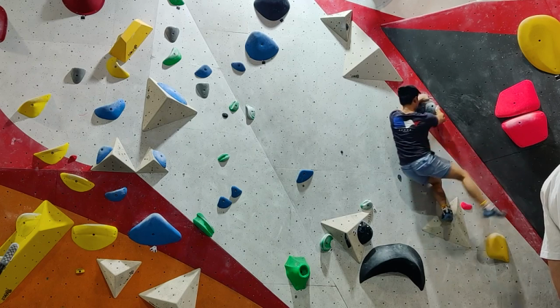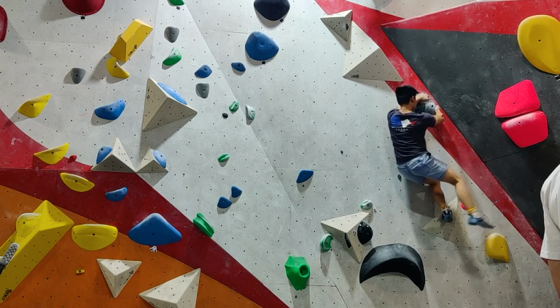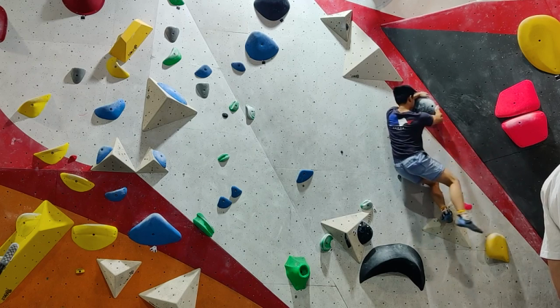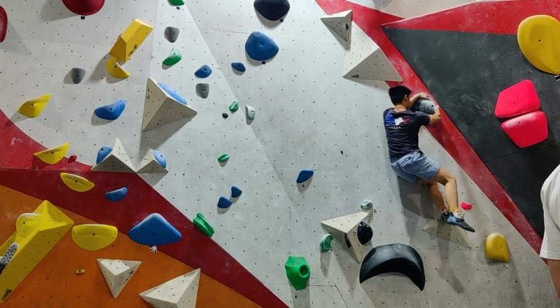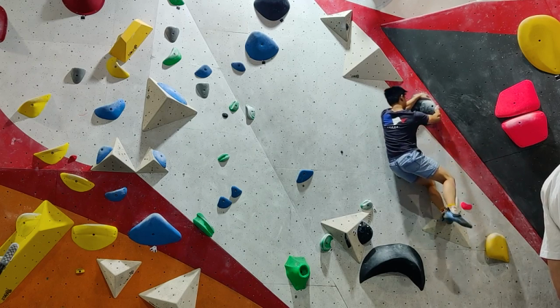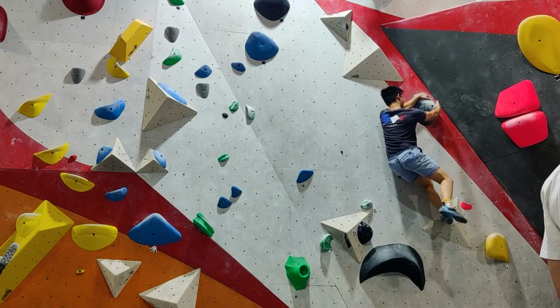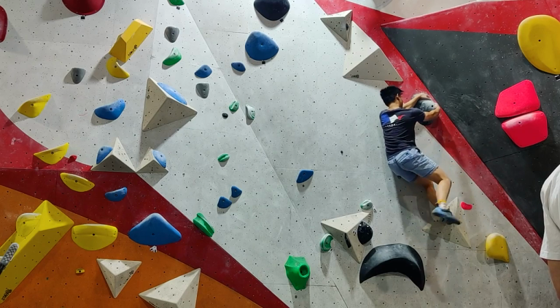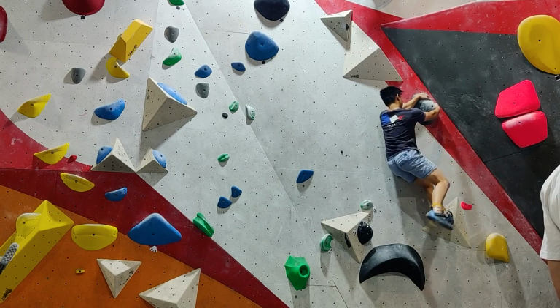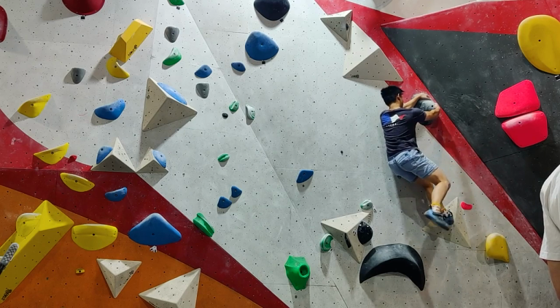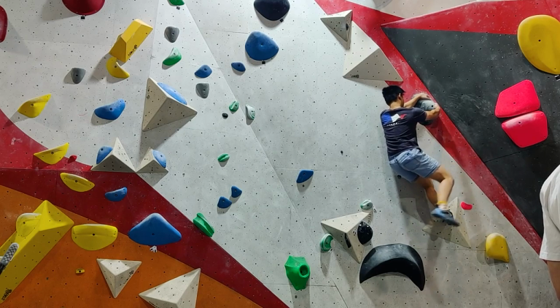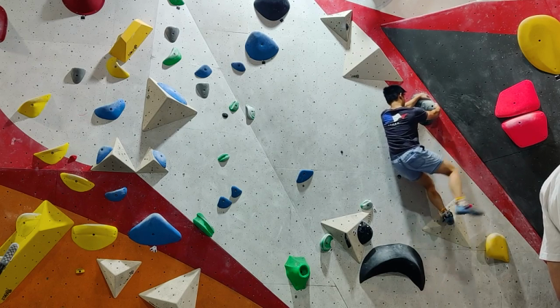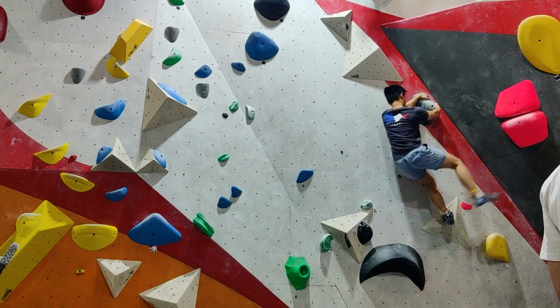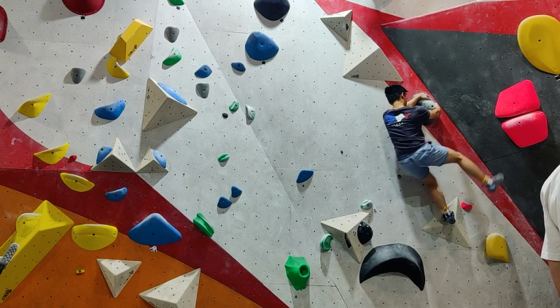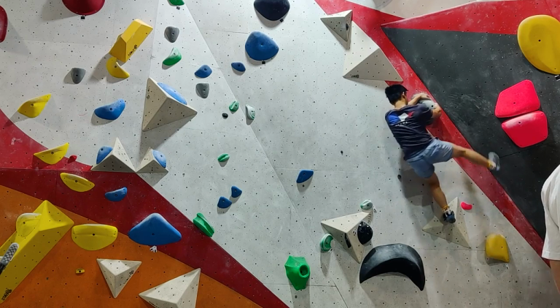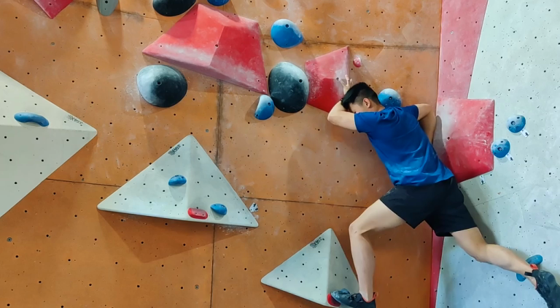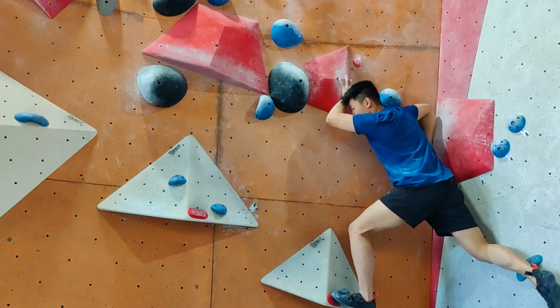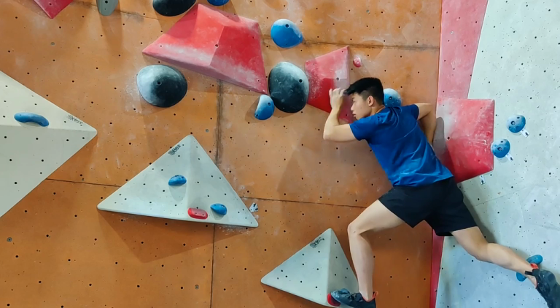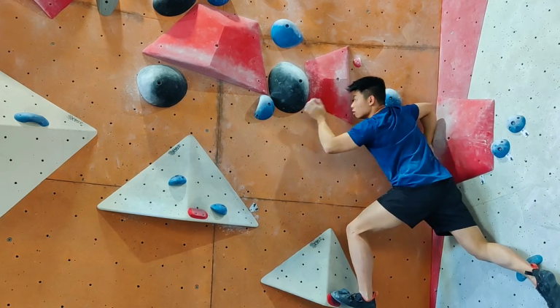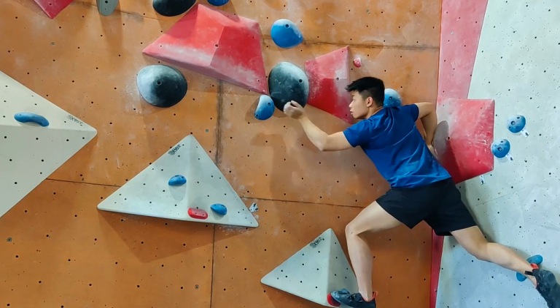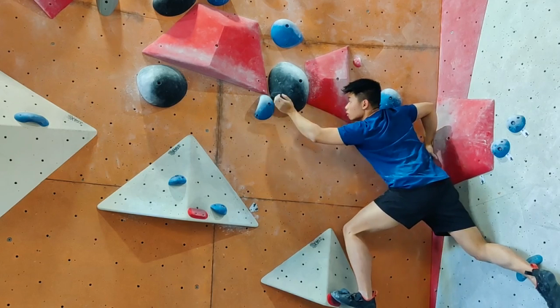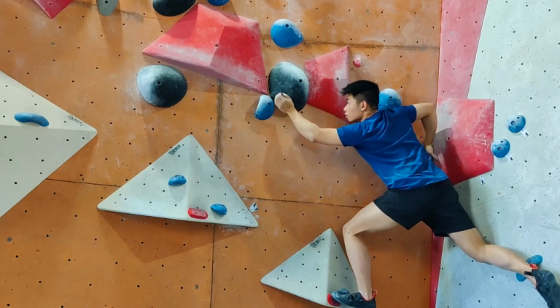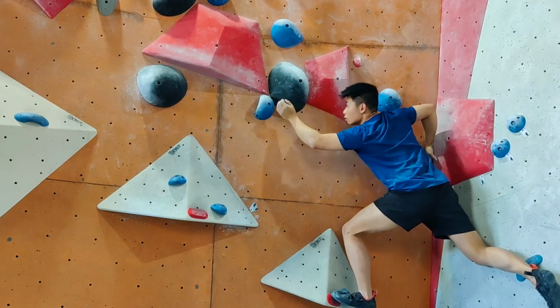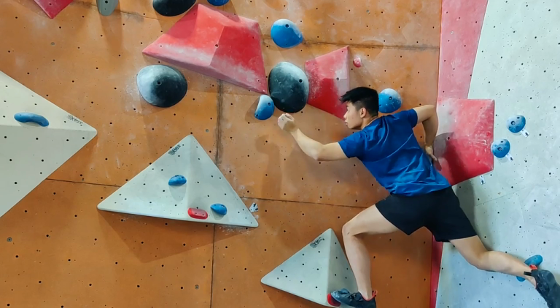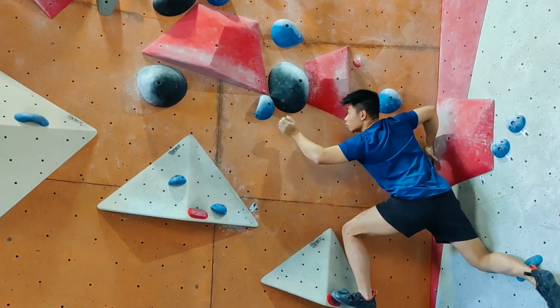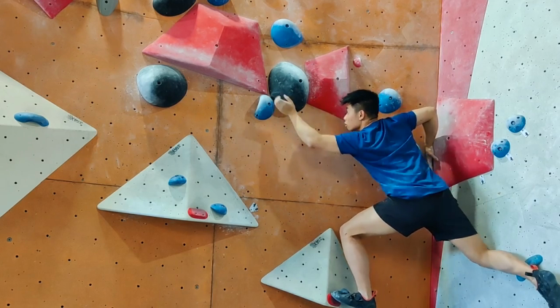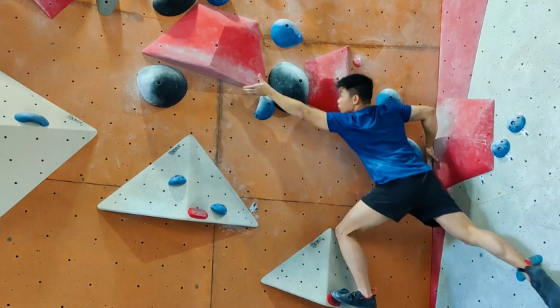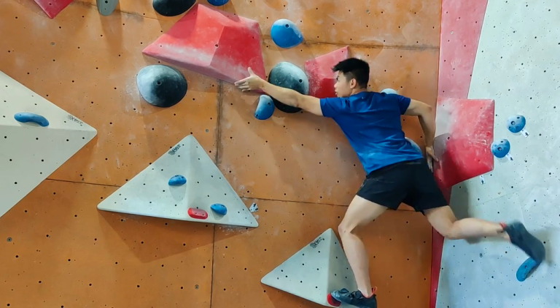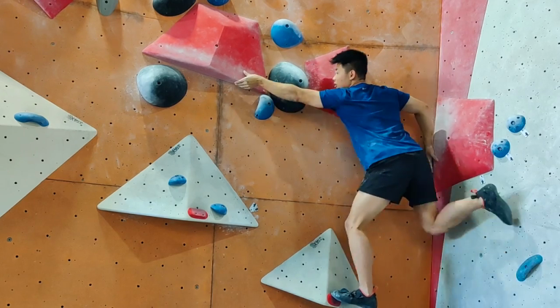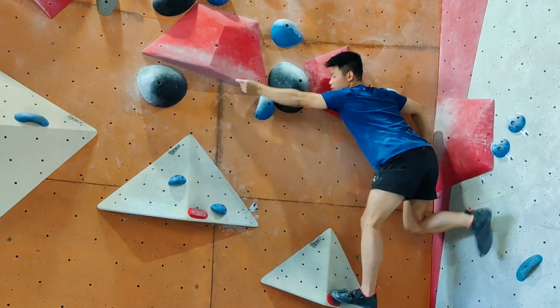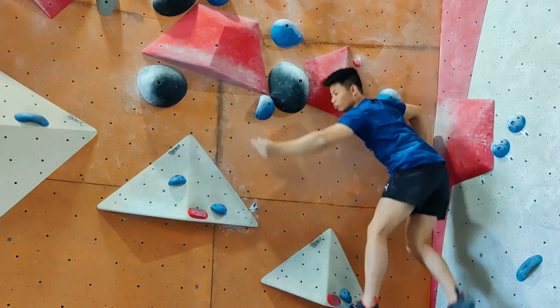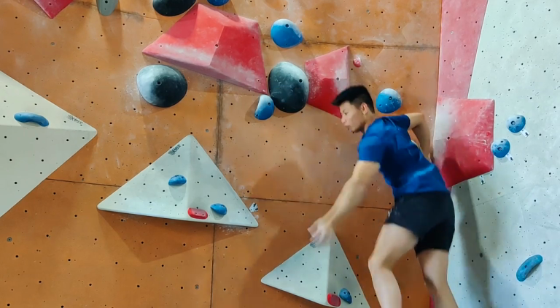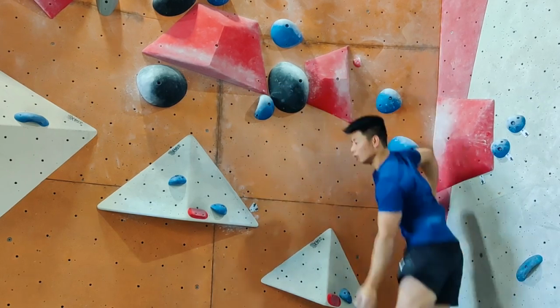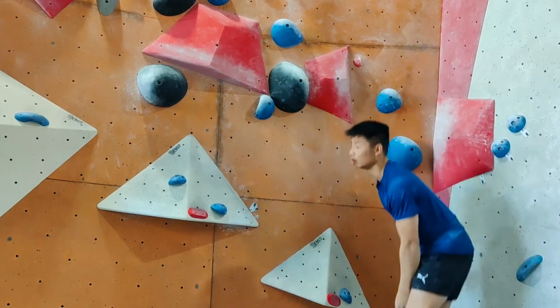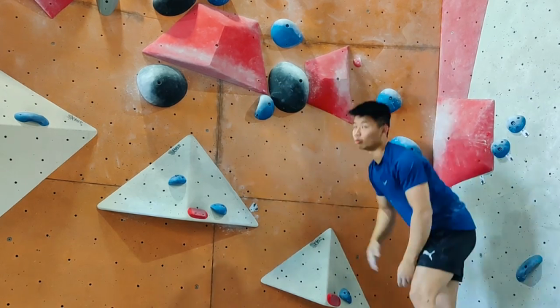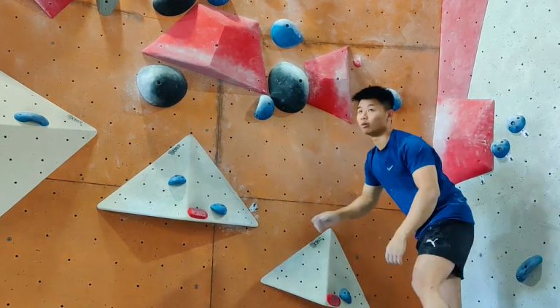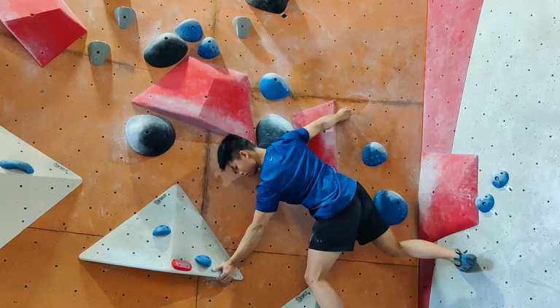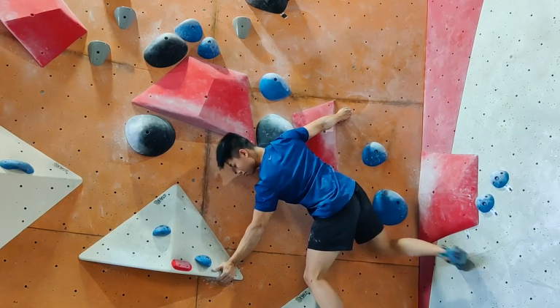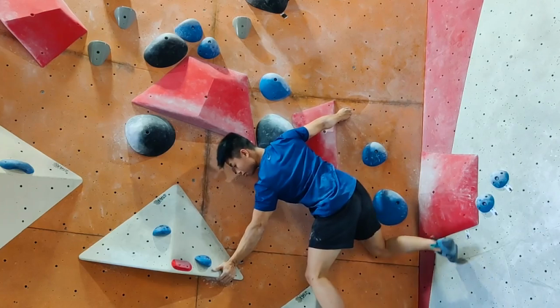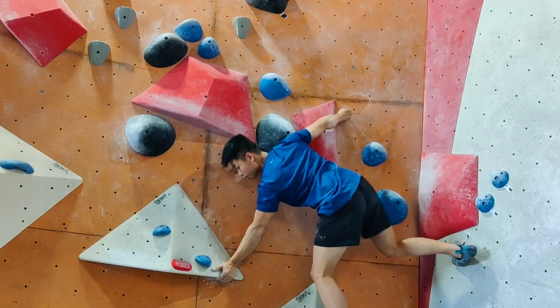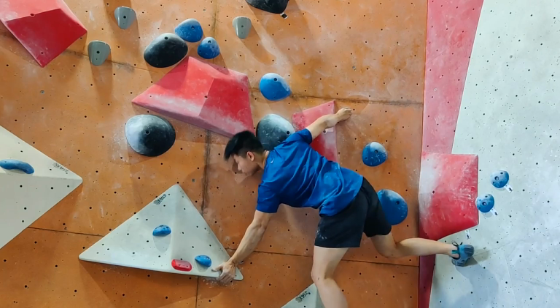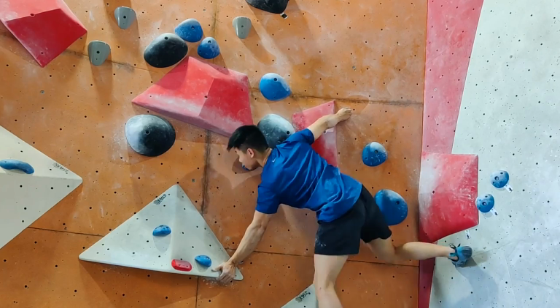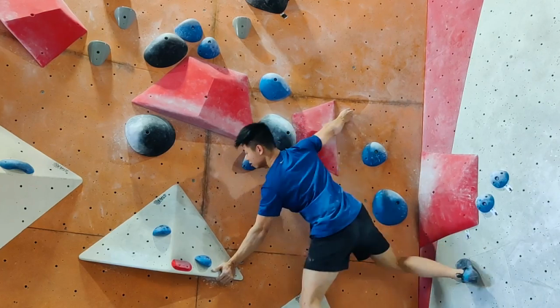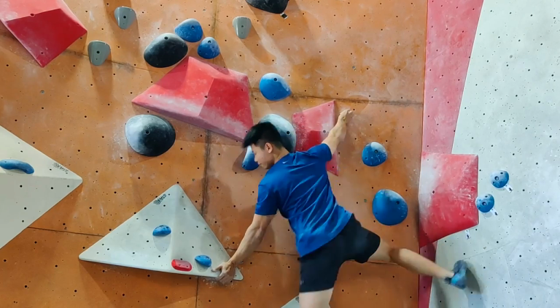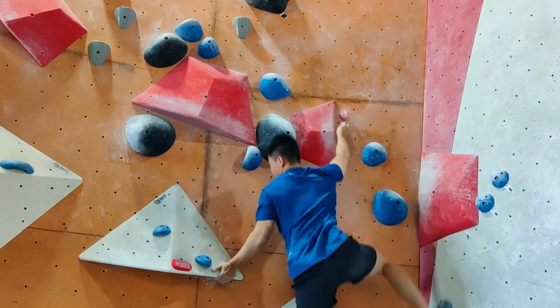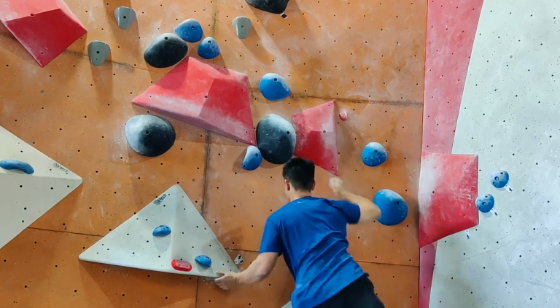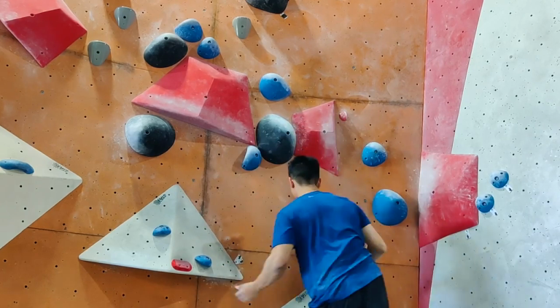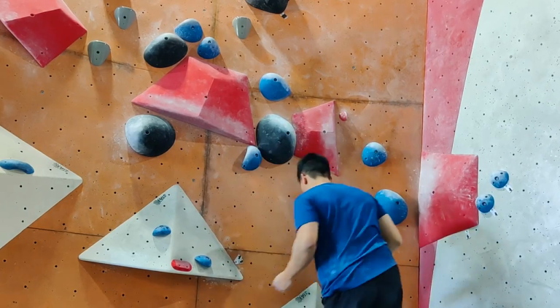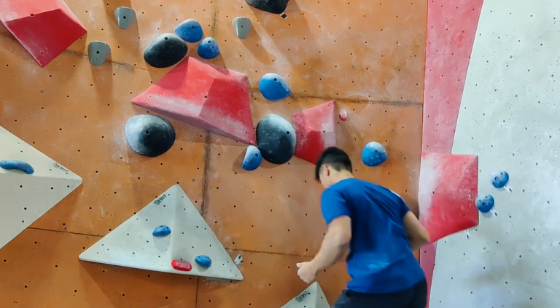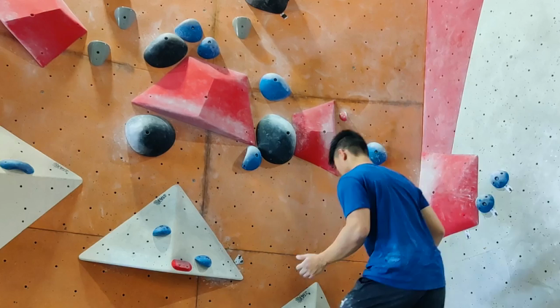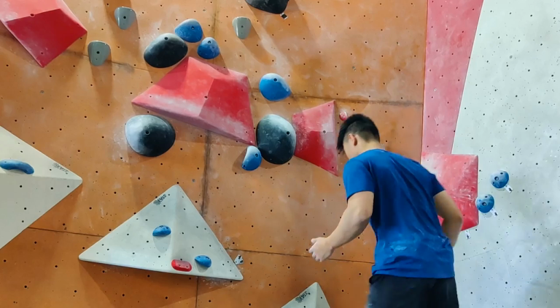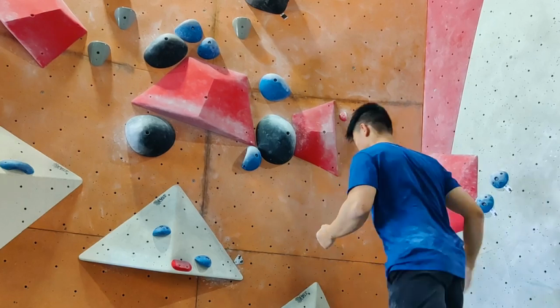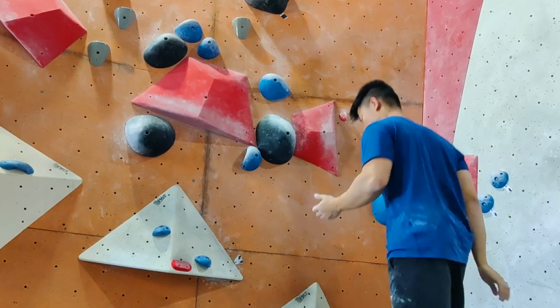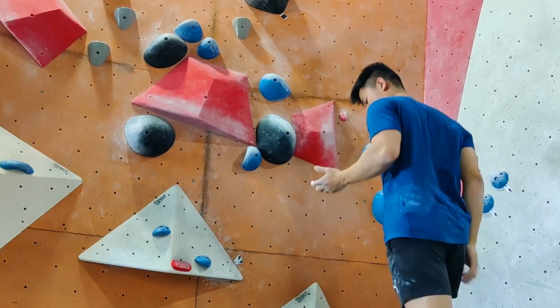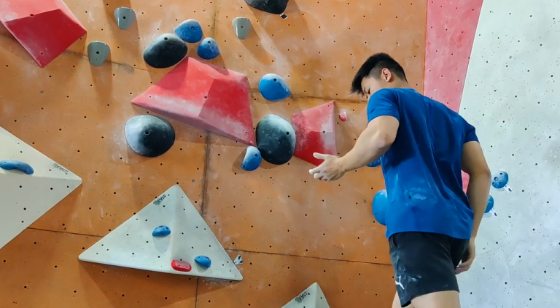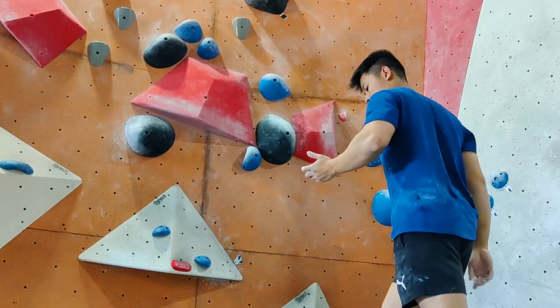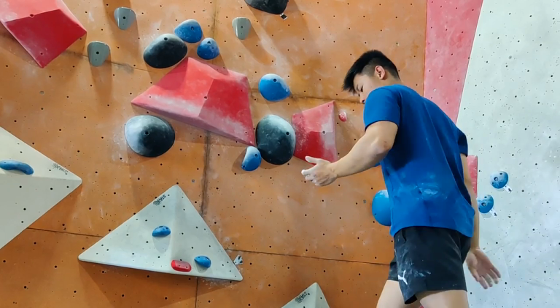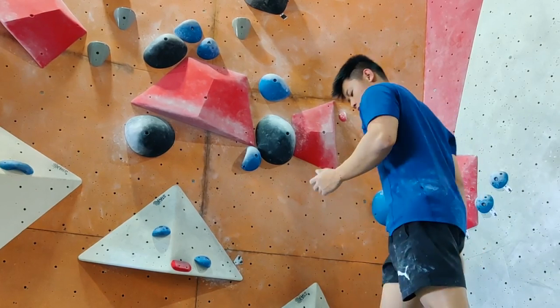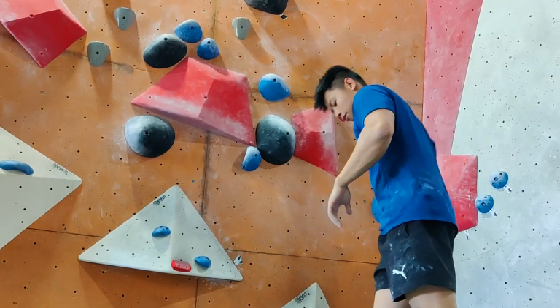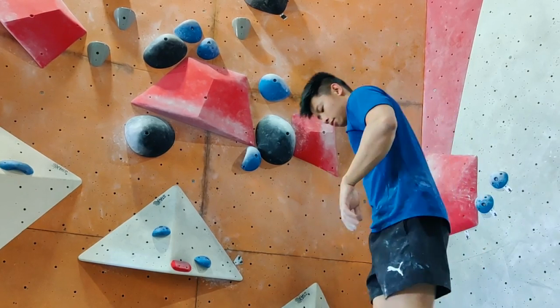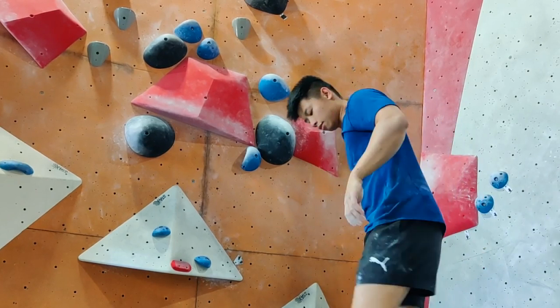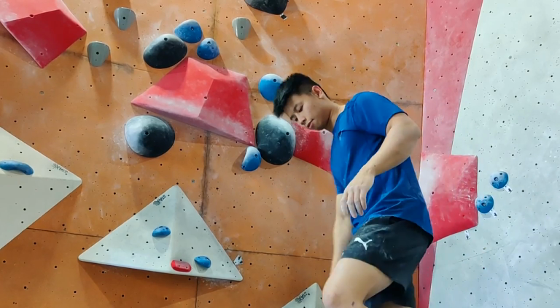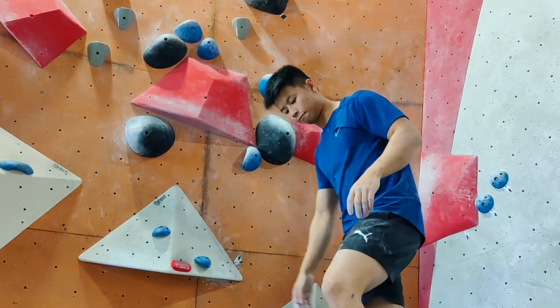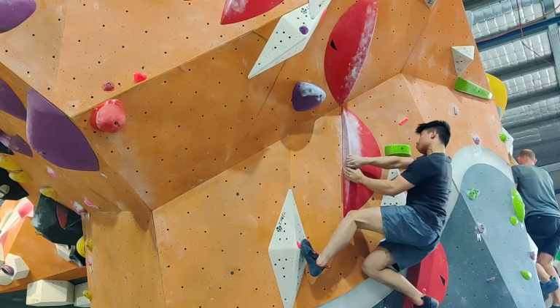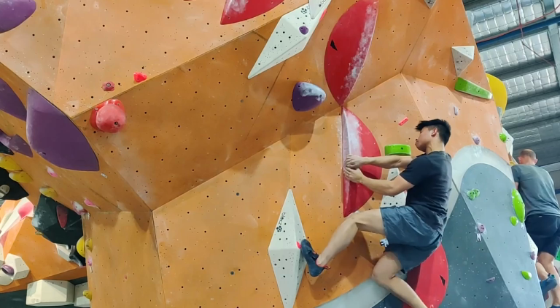Unfortunately, any of the reds were a bit too far out of my ability, but I kept trying.